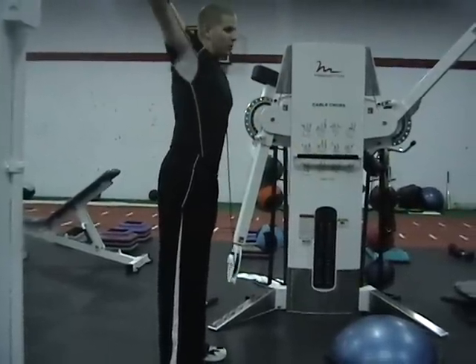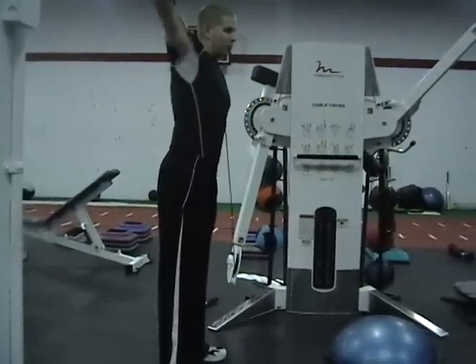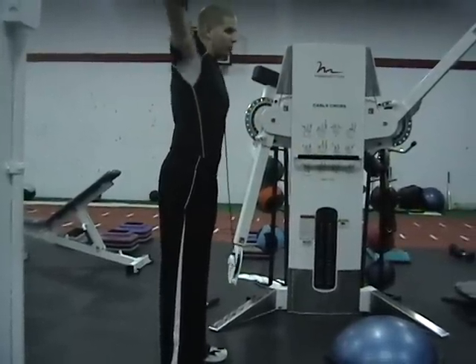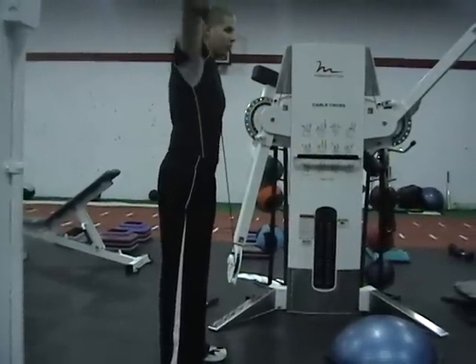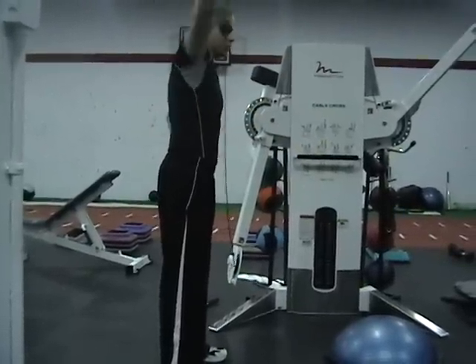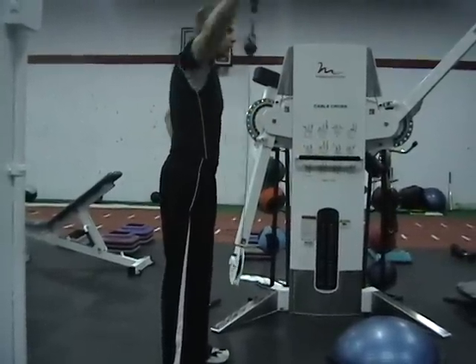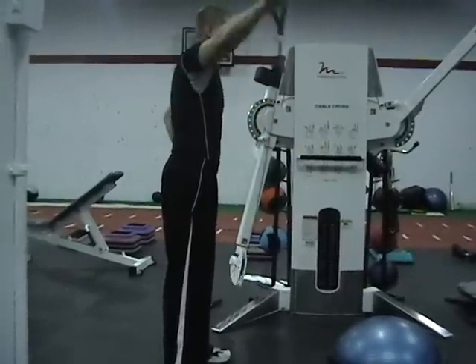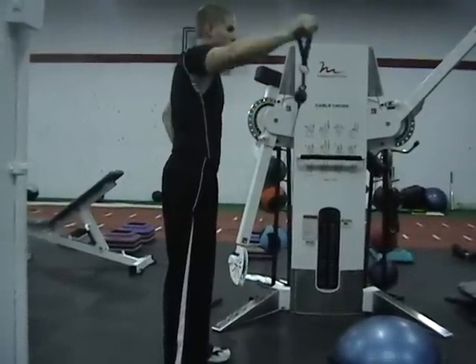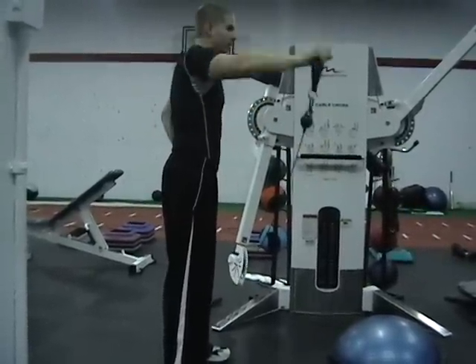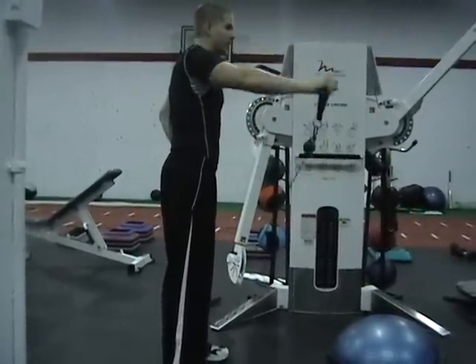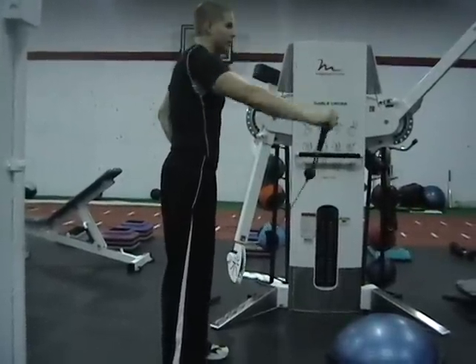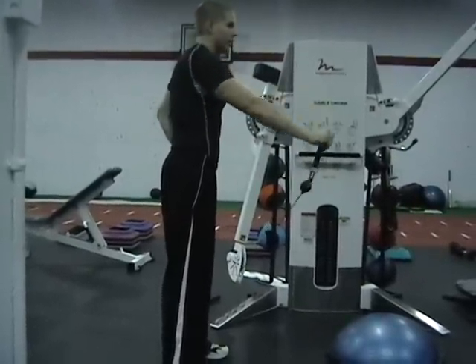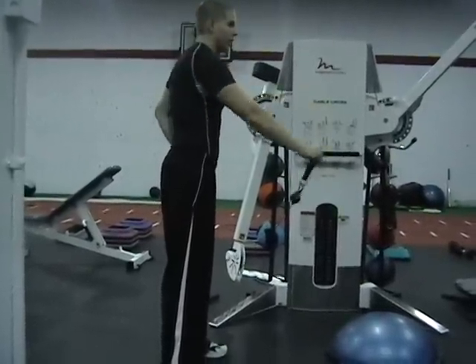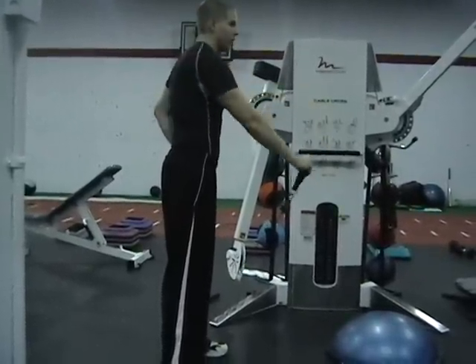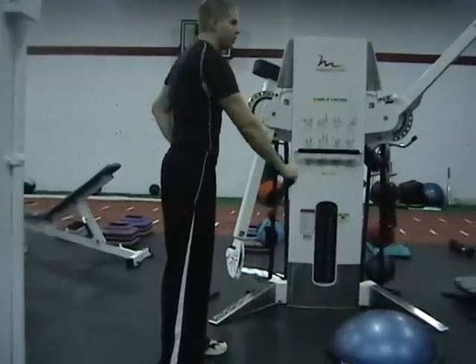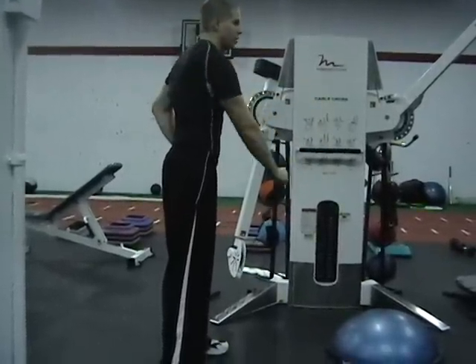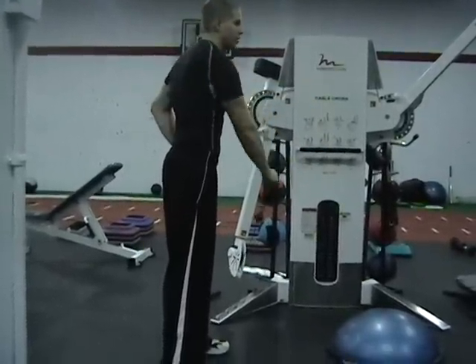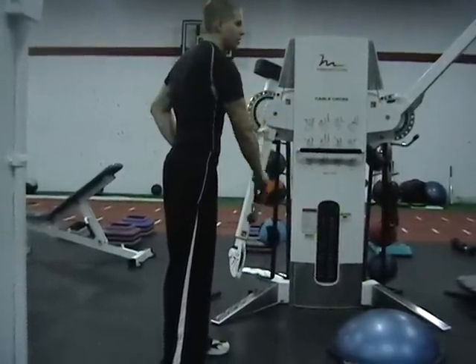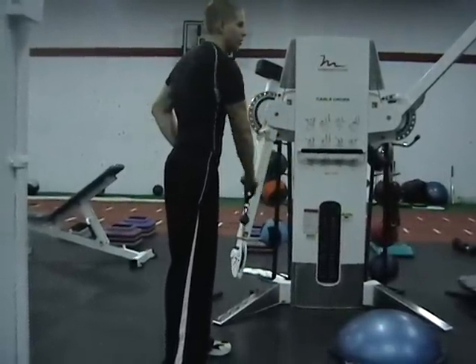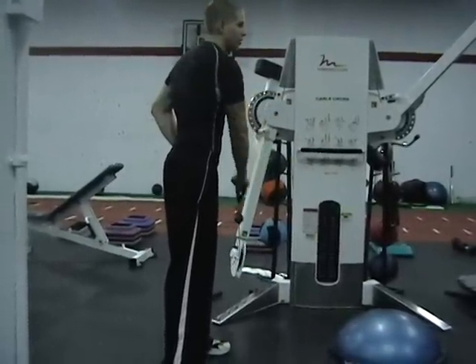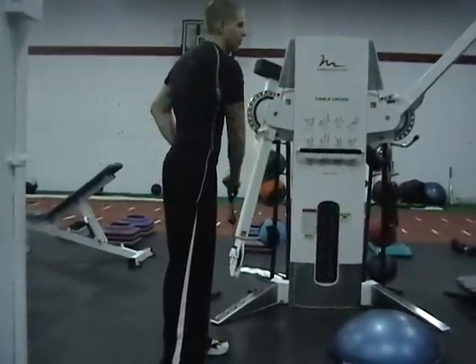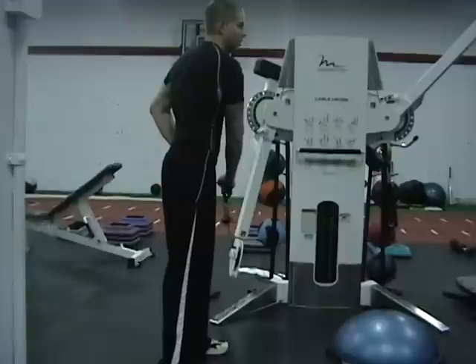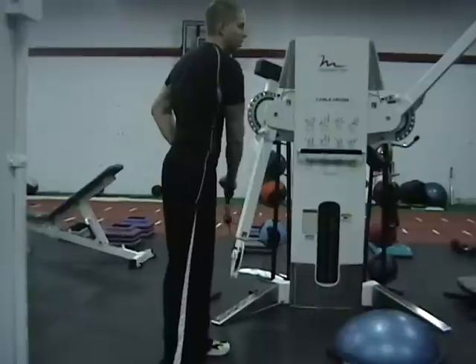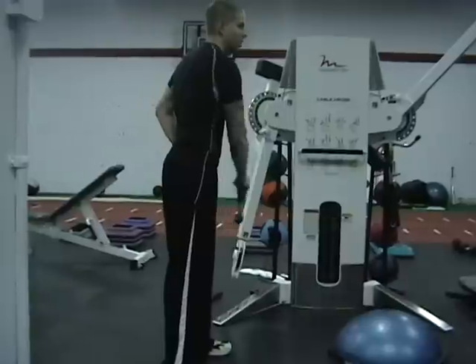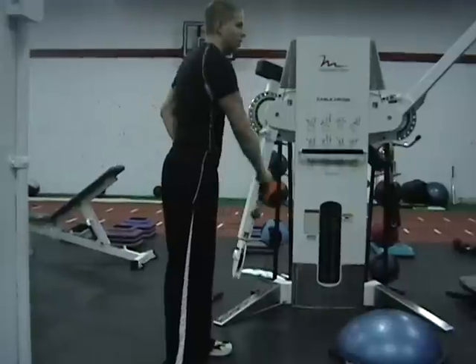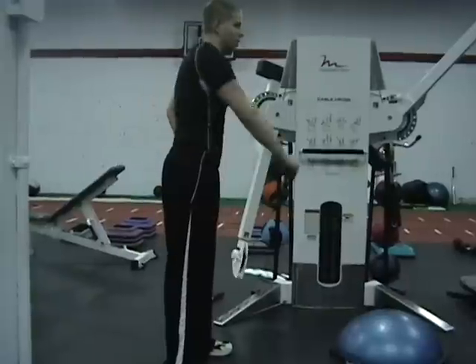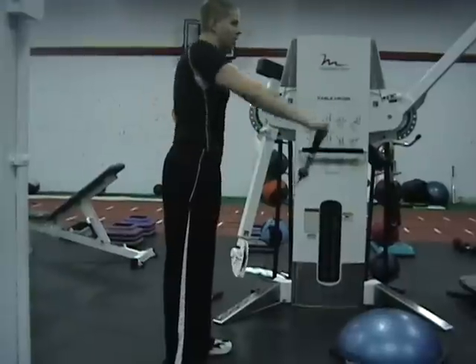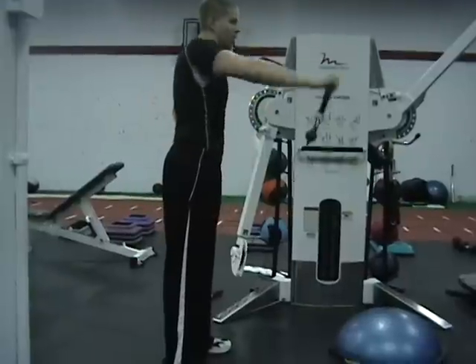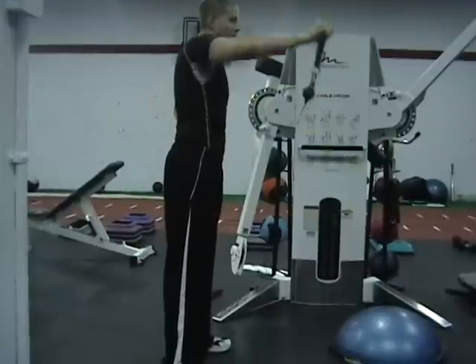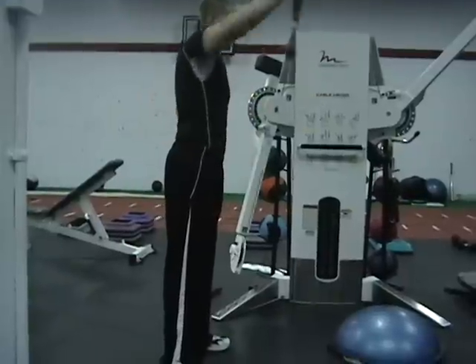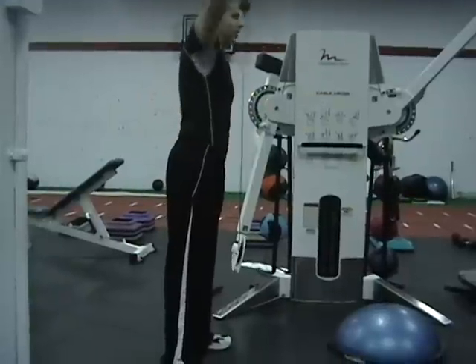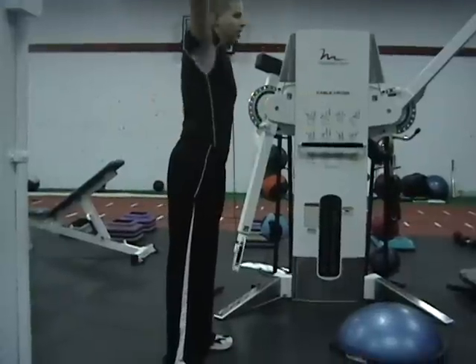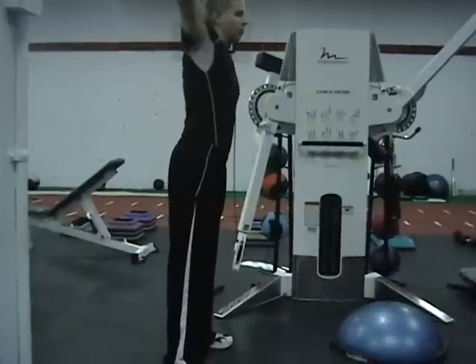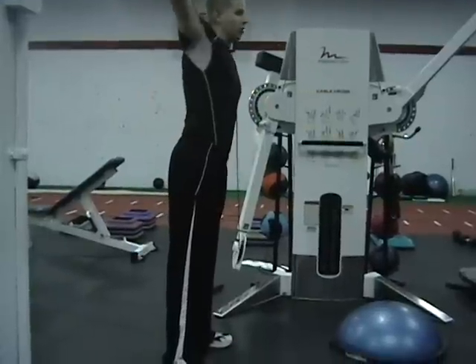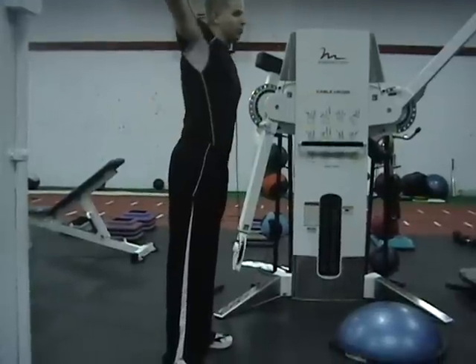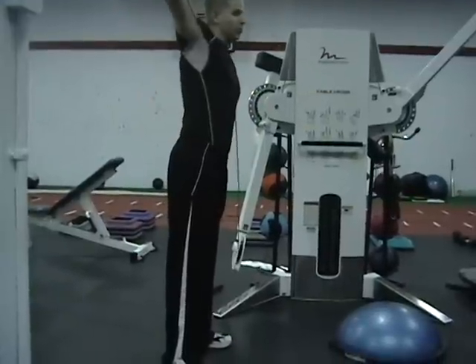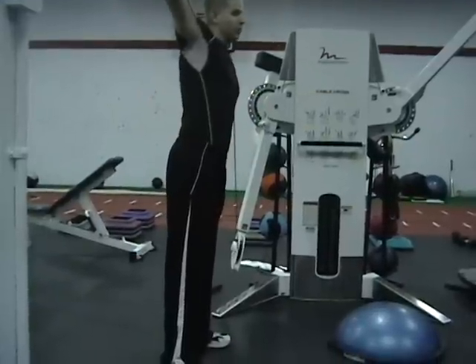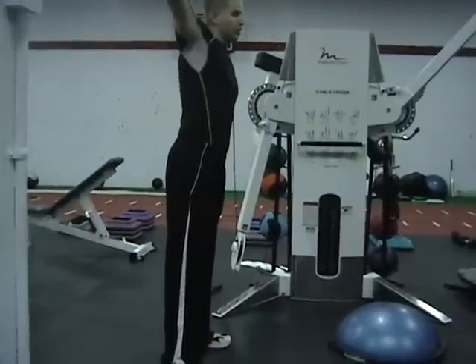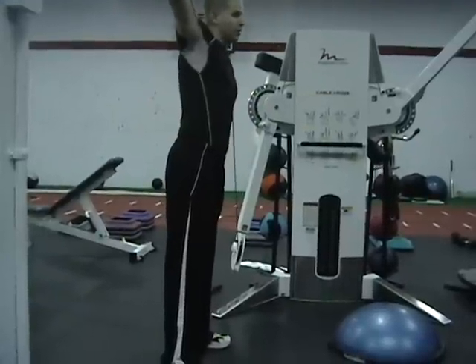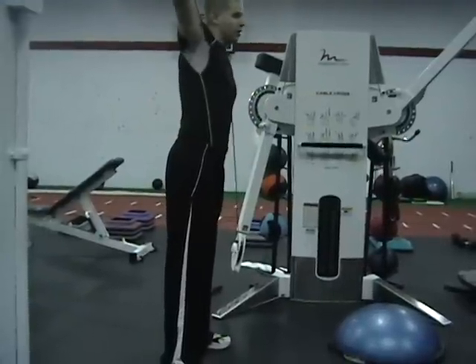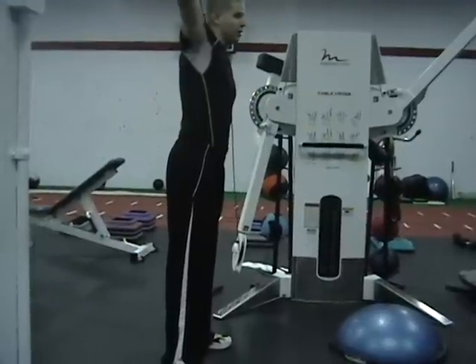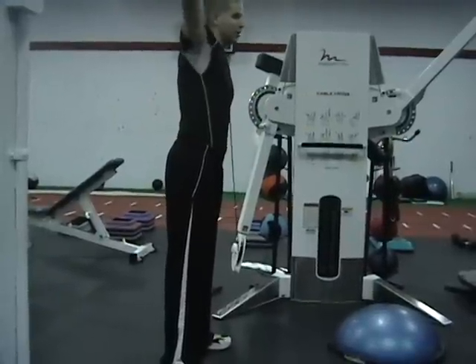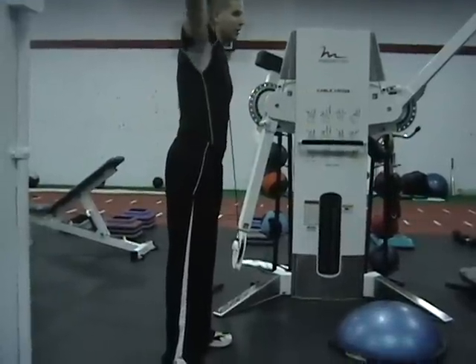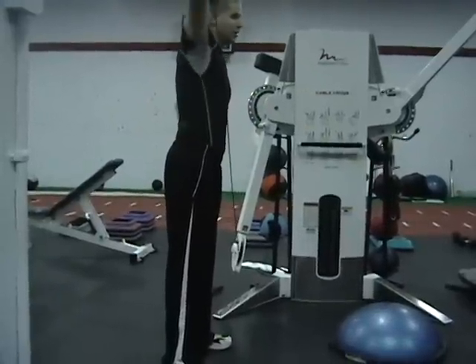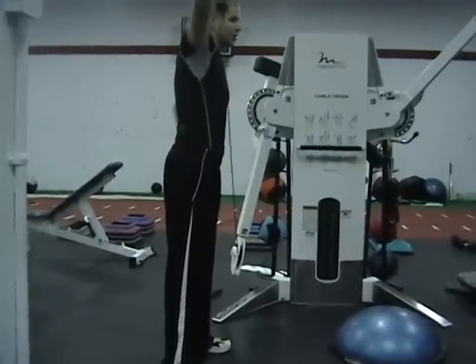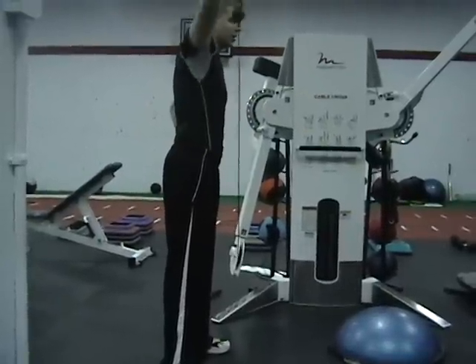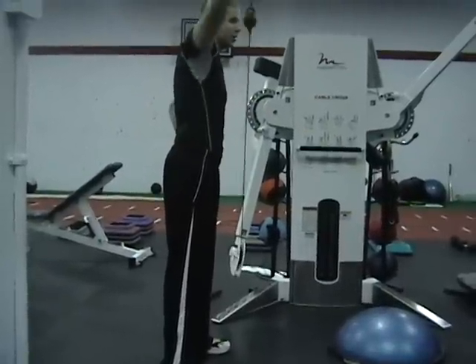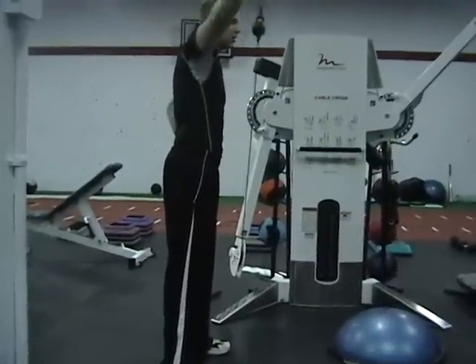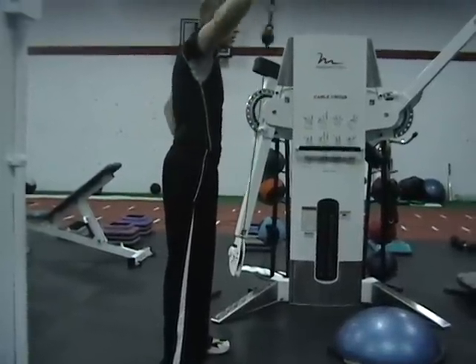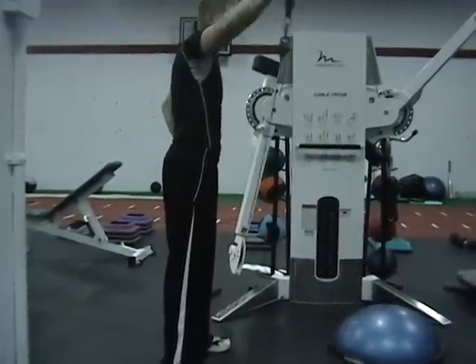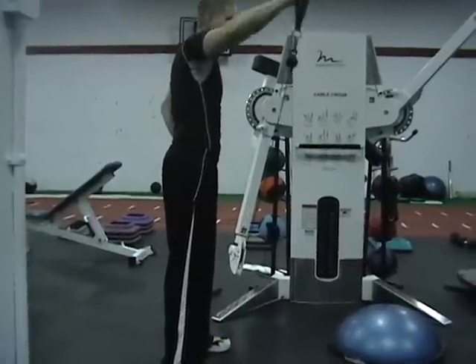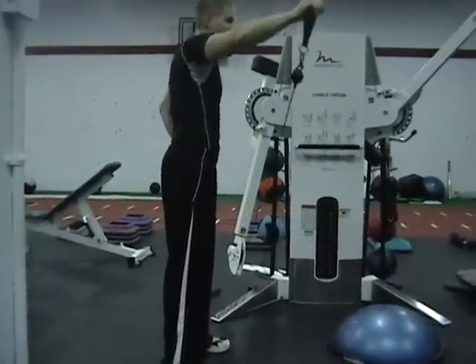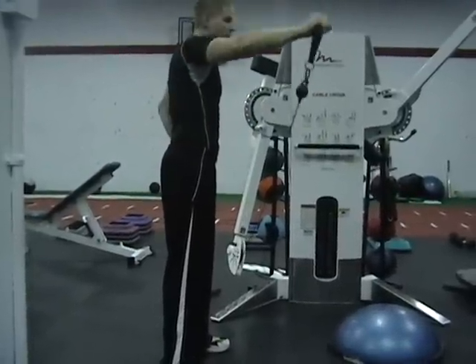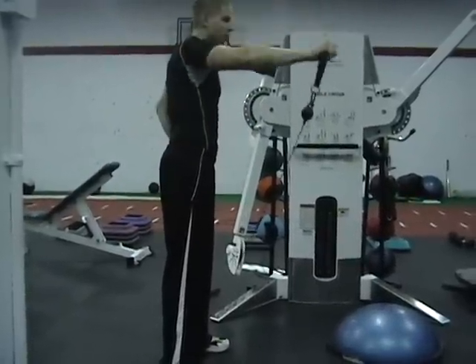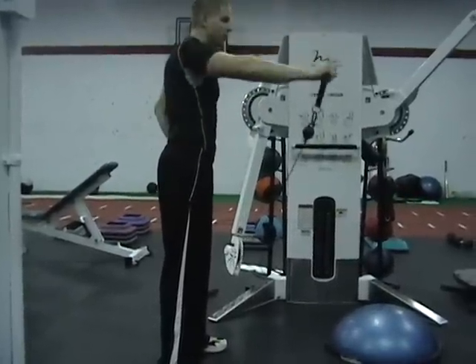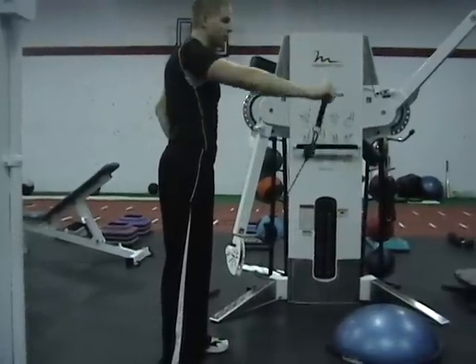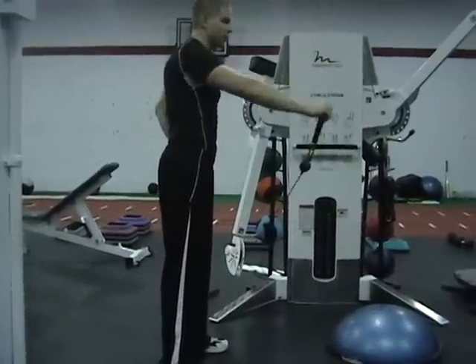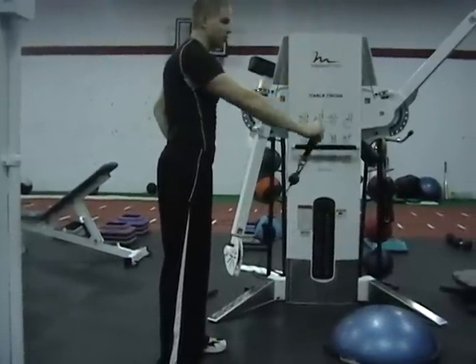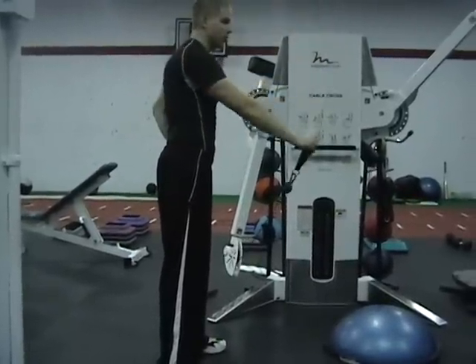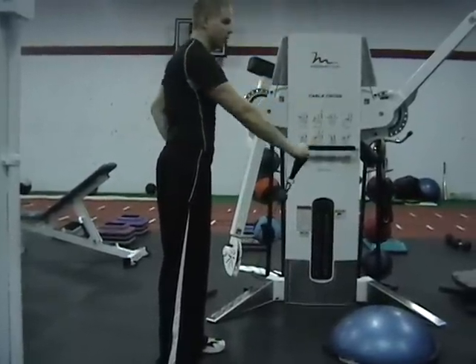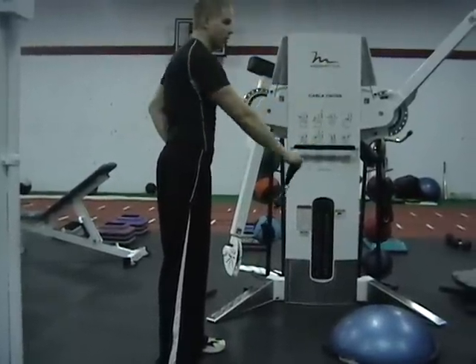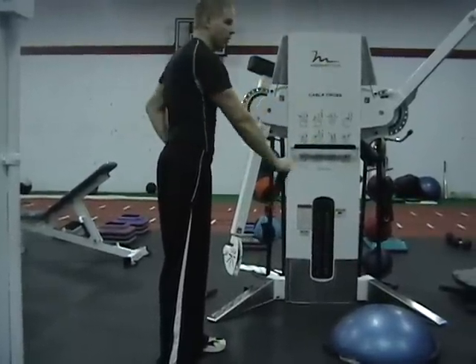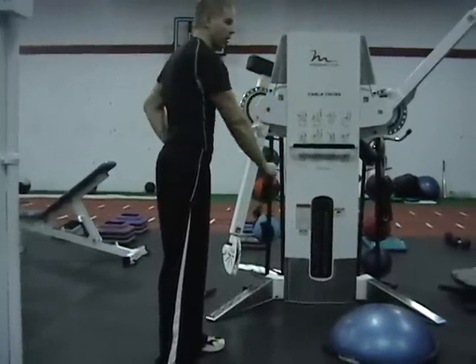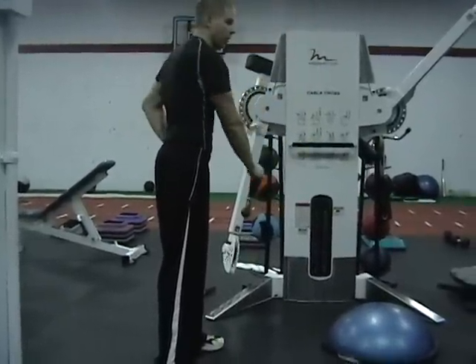Pull it out. Exhale. Find the upward movement. And switch it to the other arm.